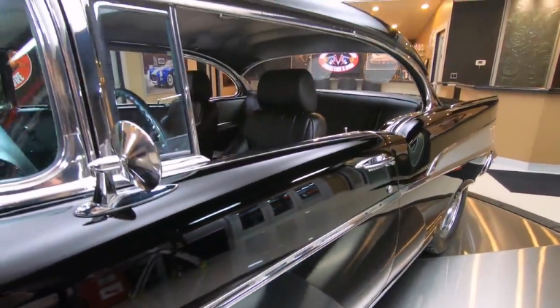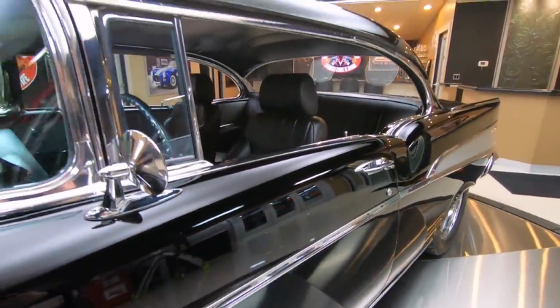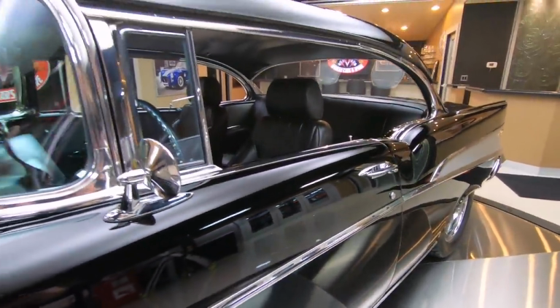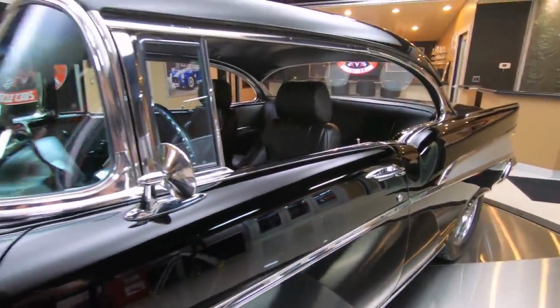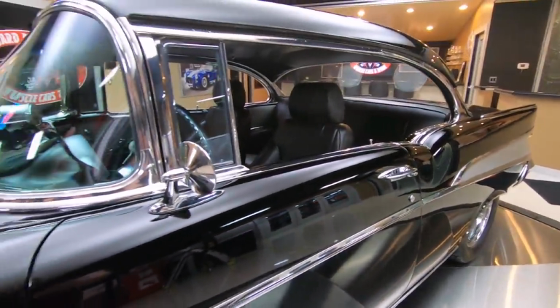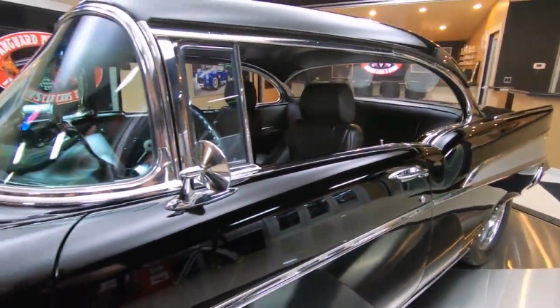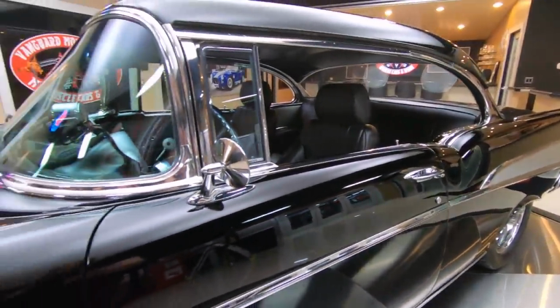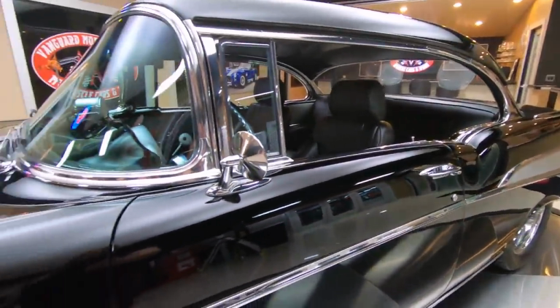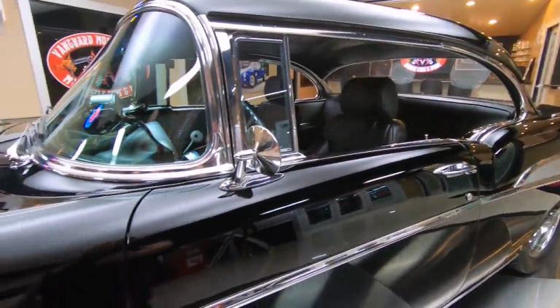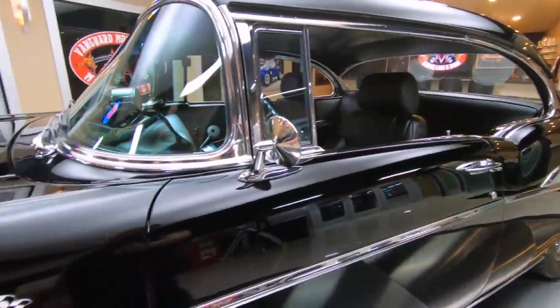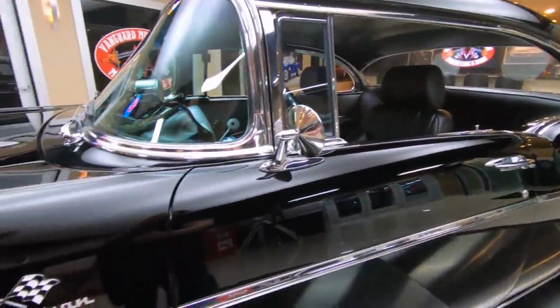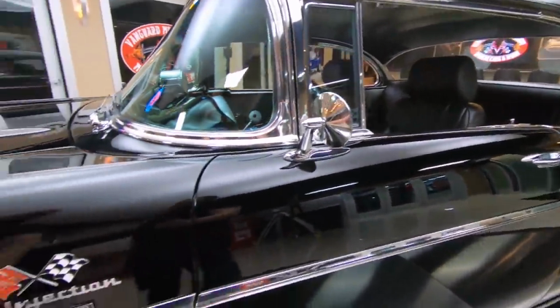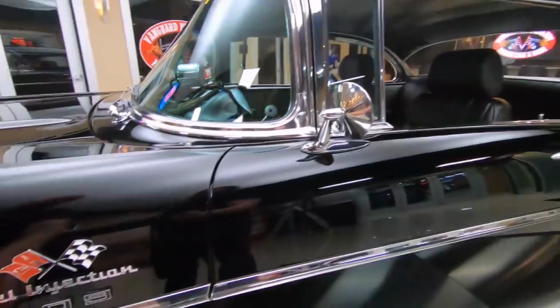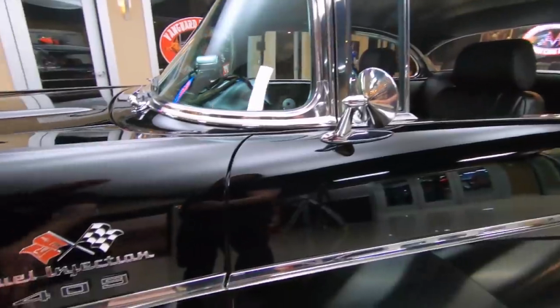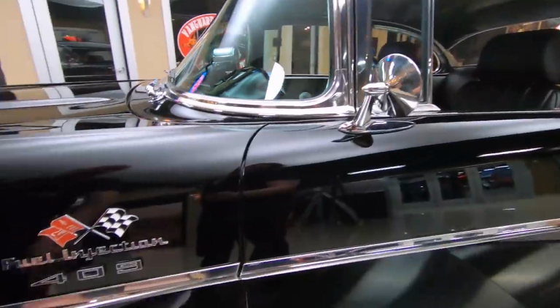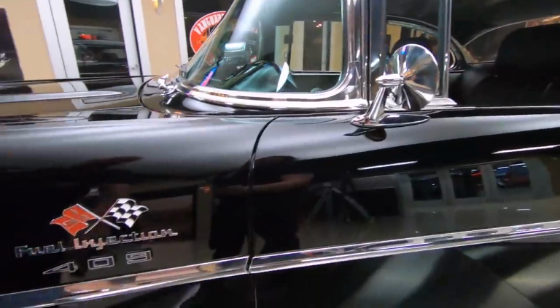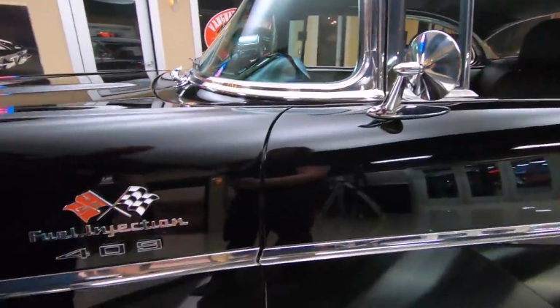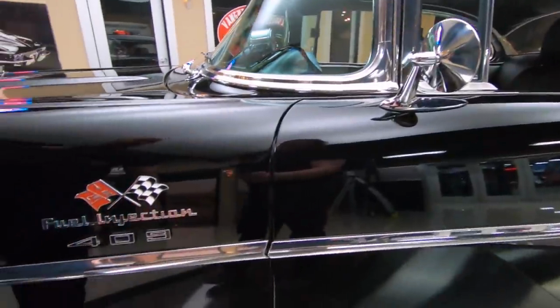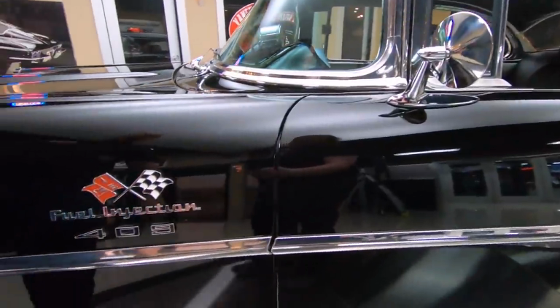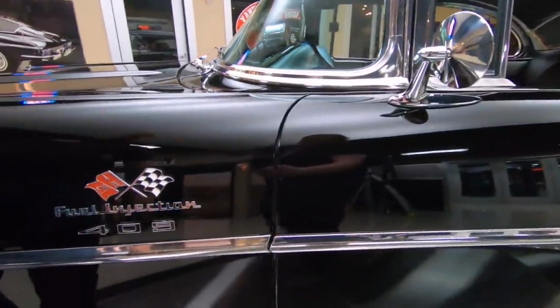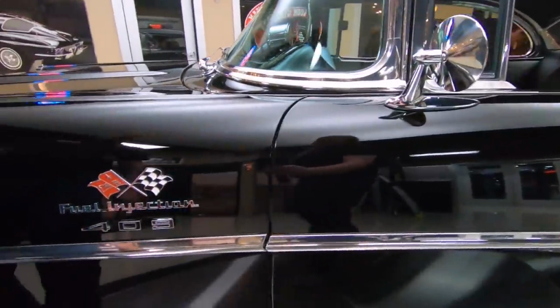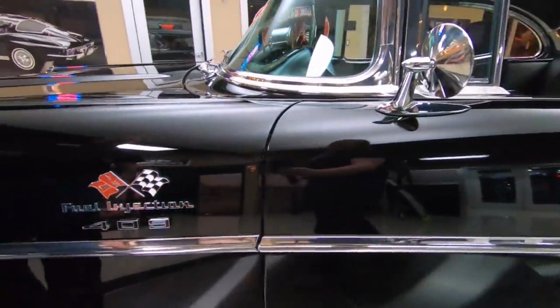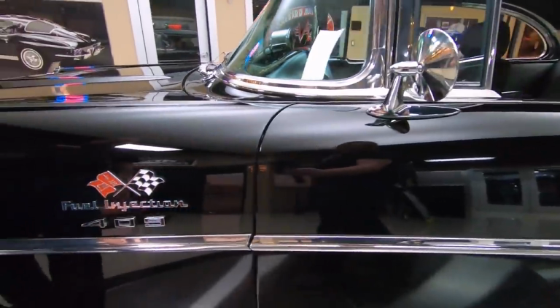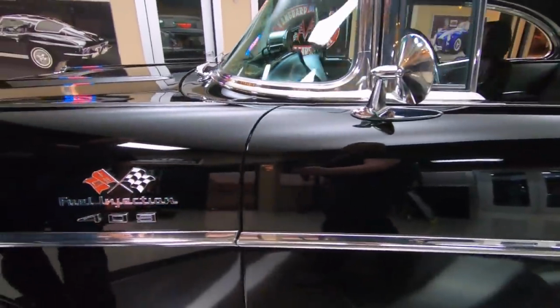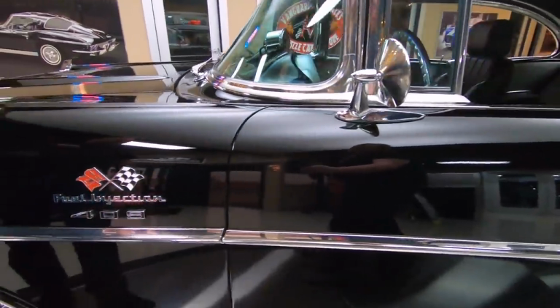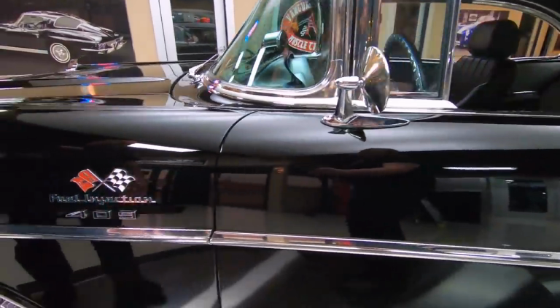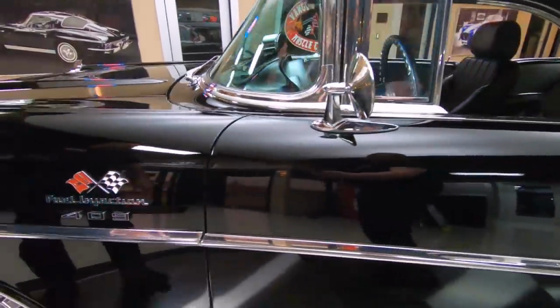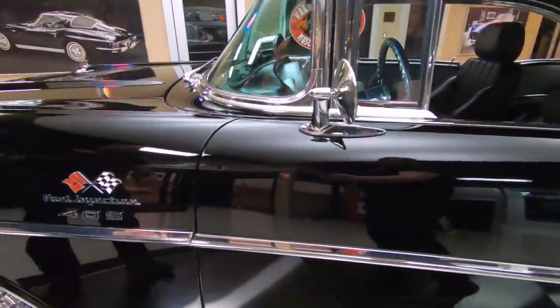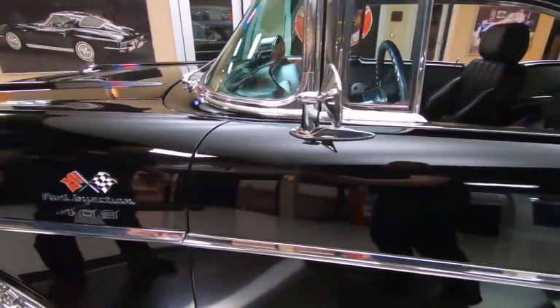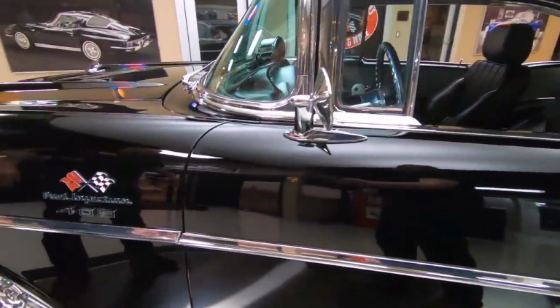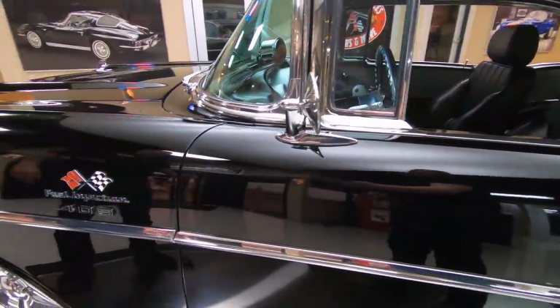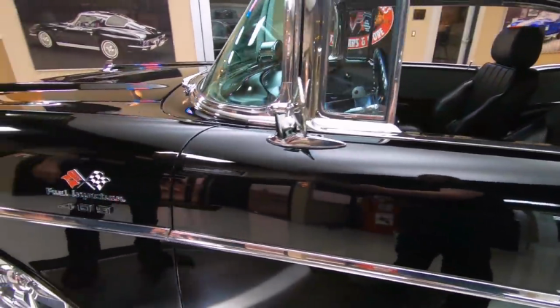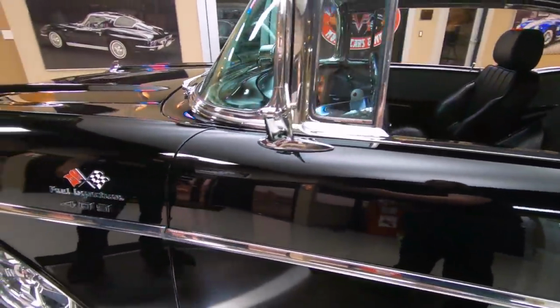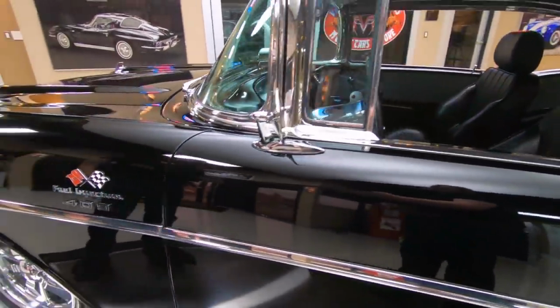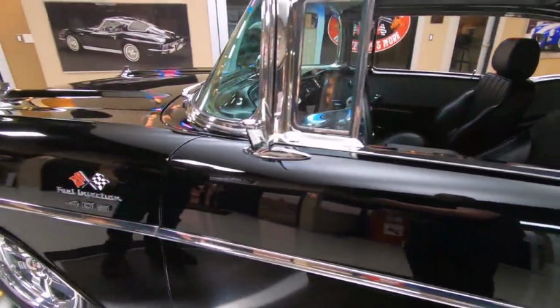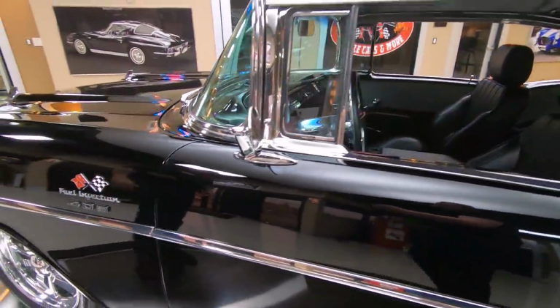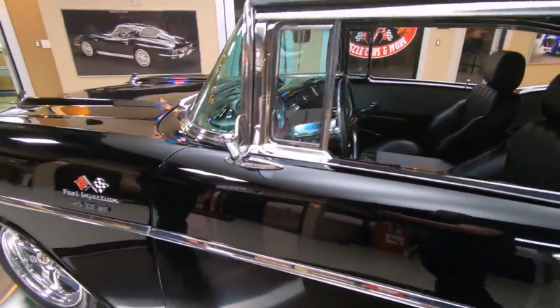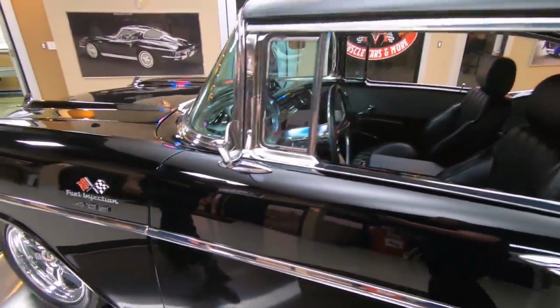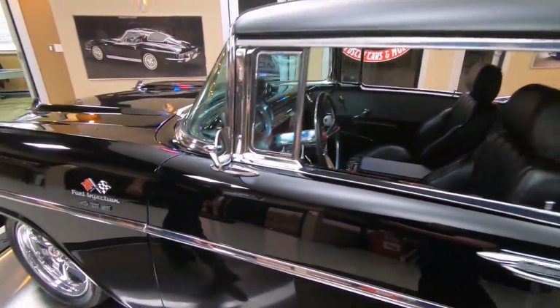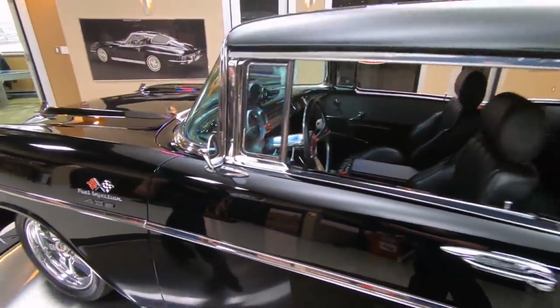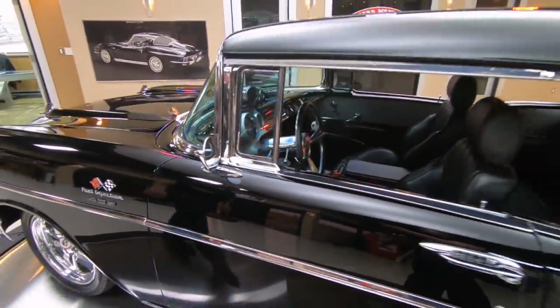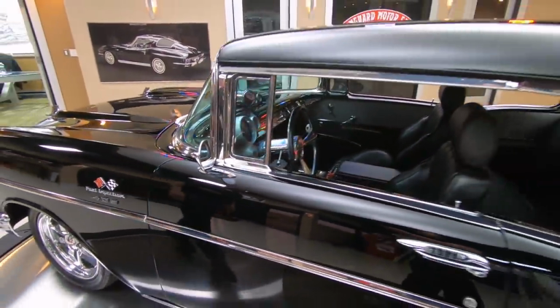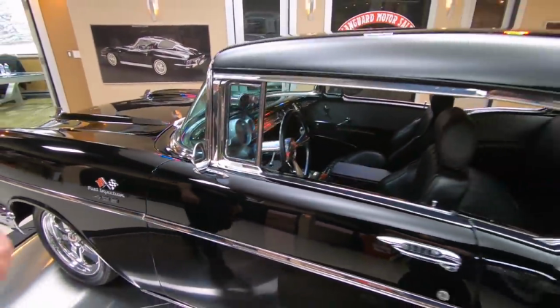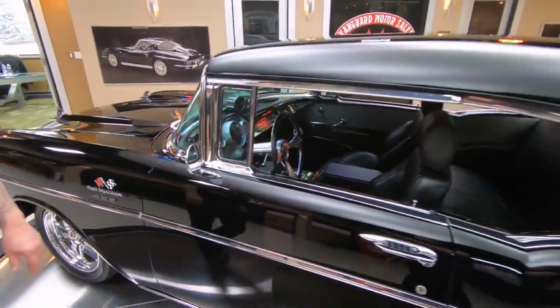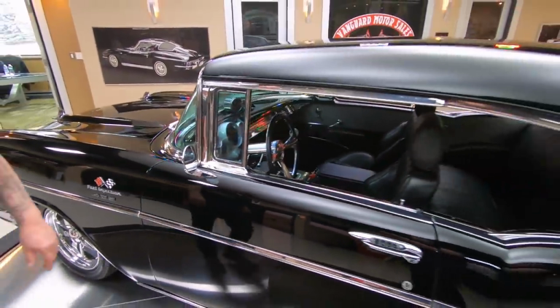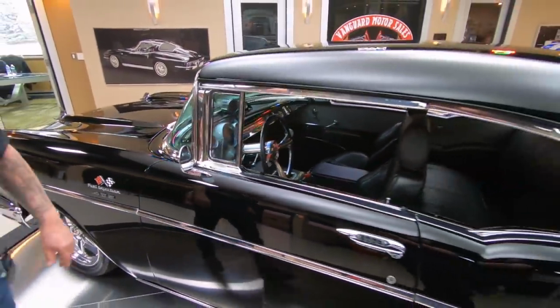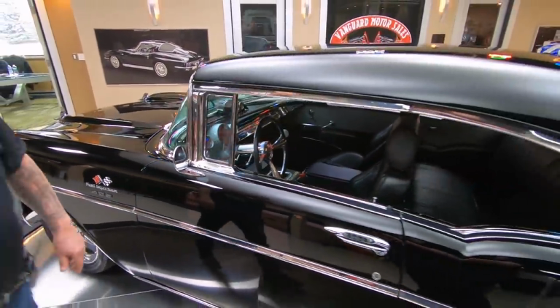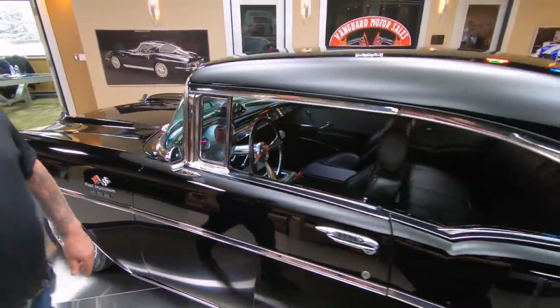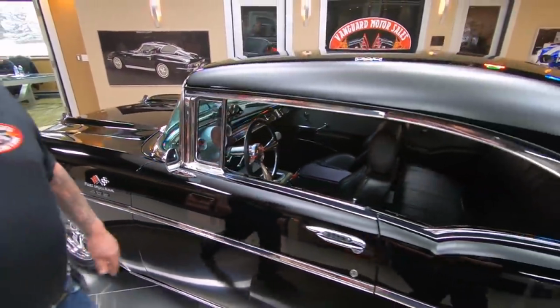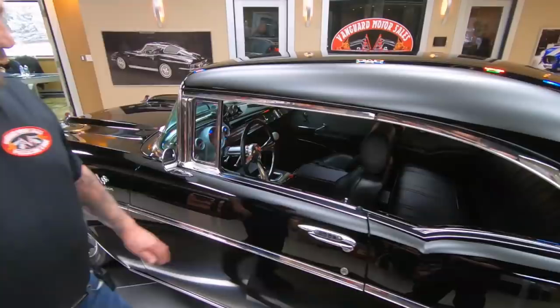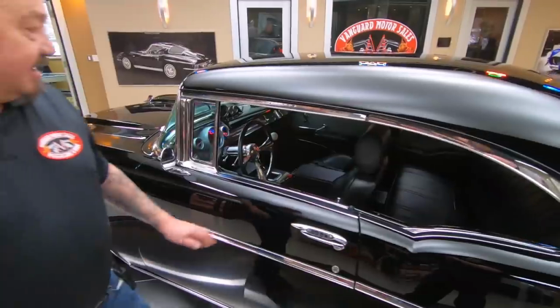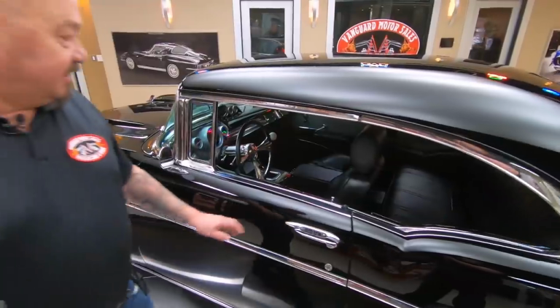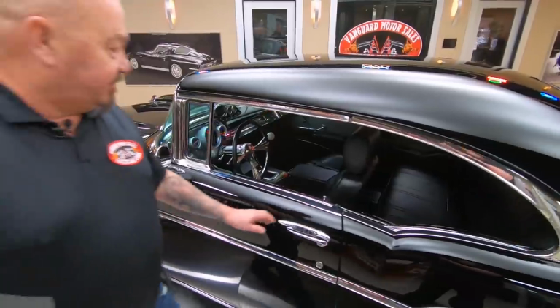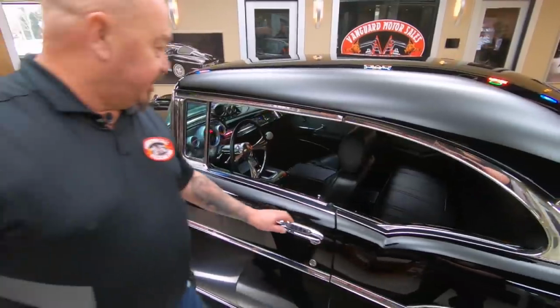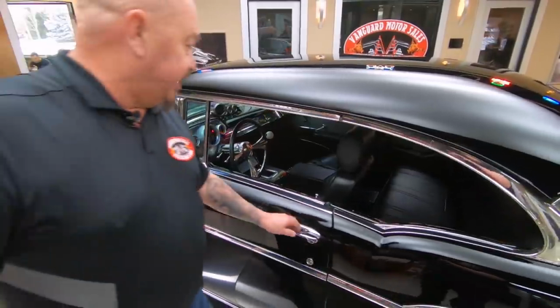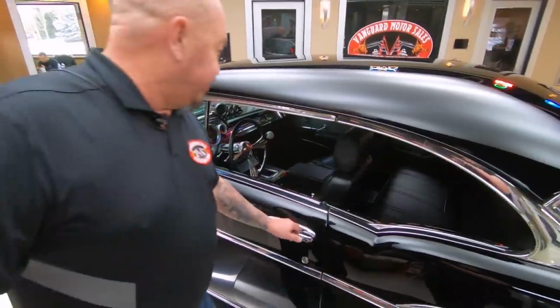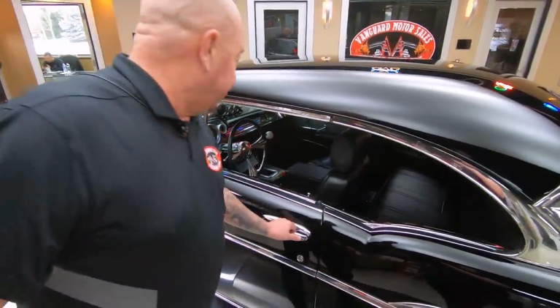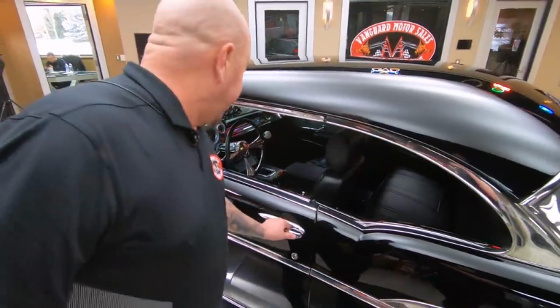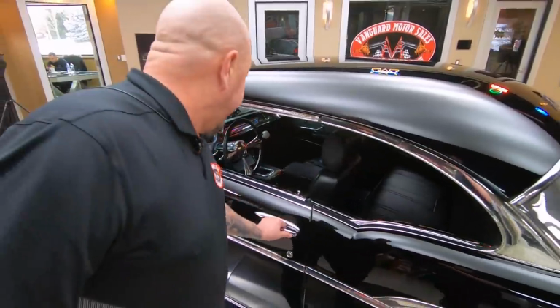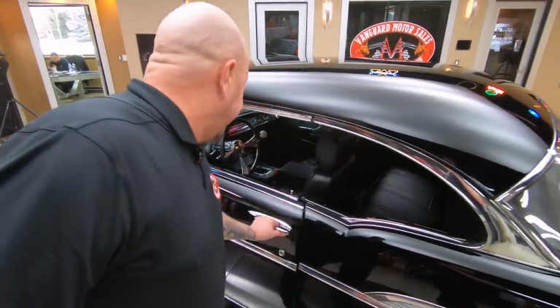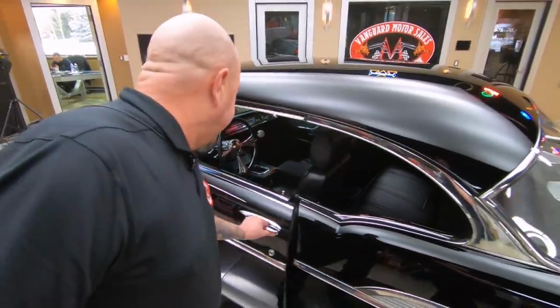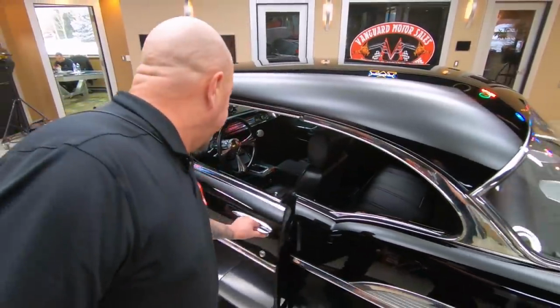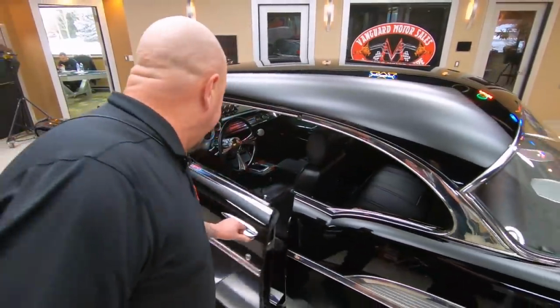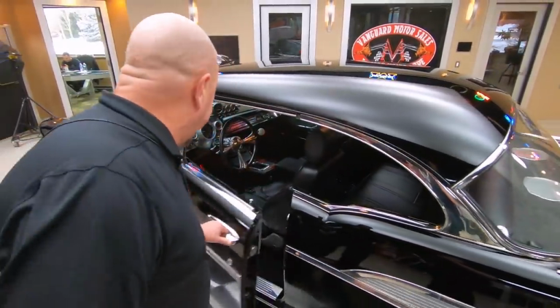It says fuel injection and 409 — that's a 409 small block. She's running good.